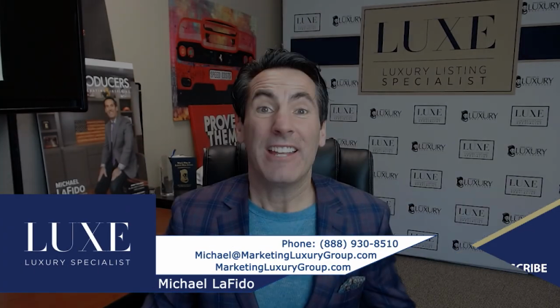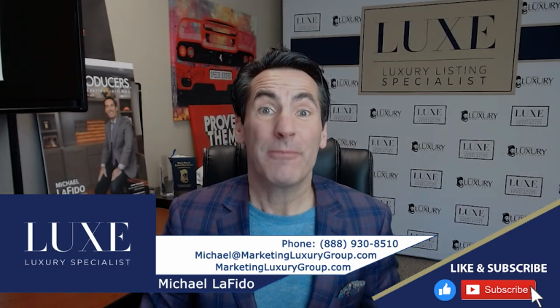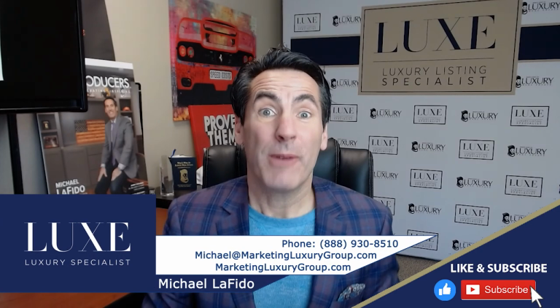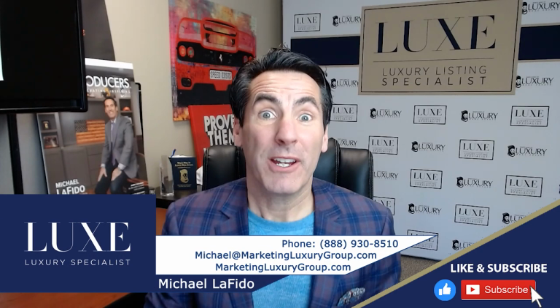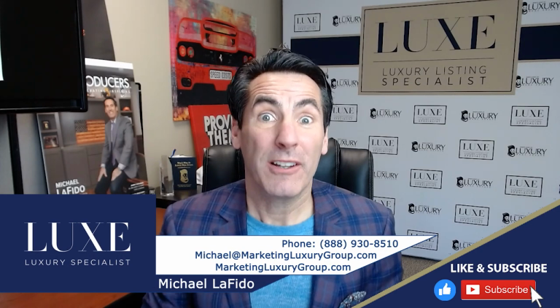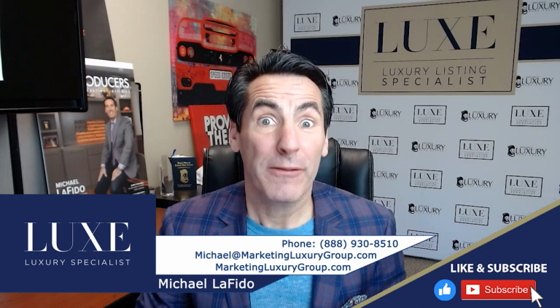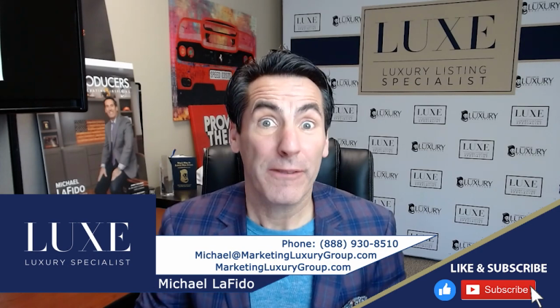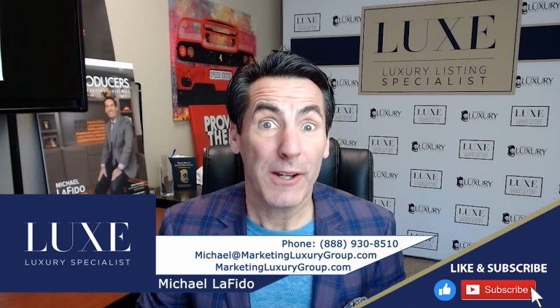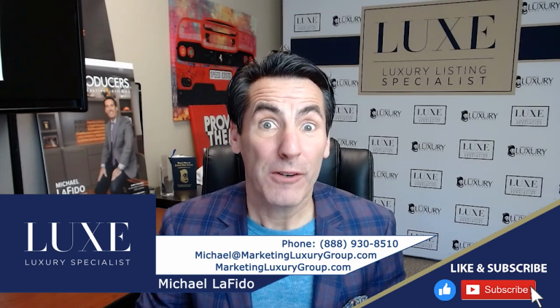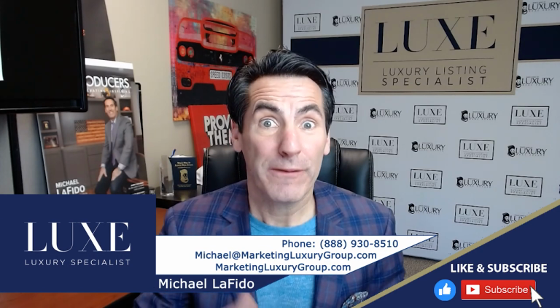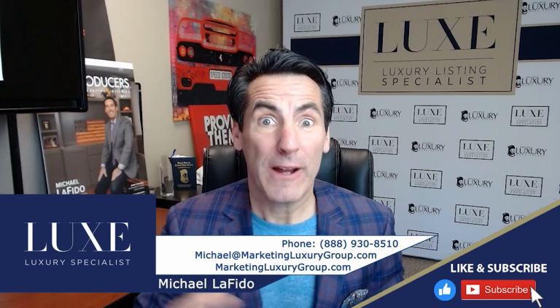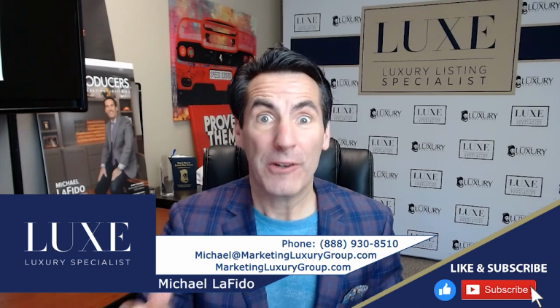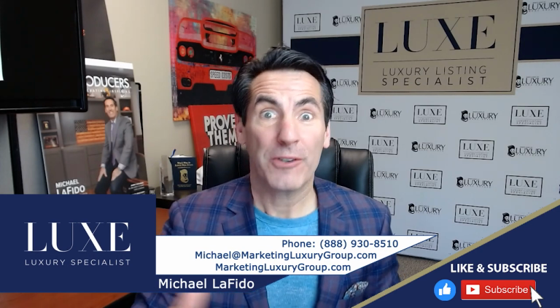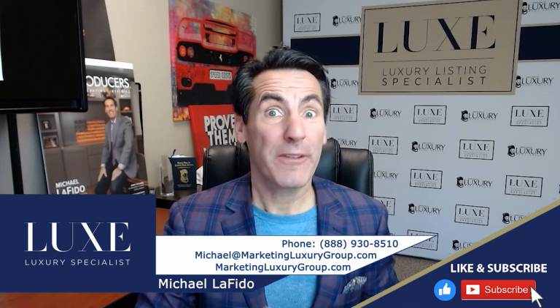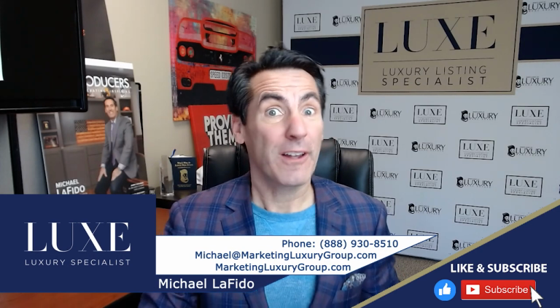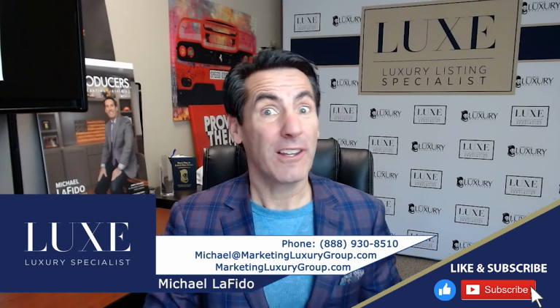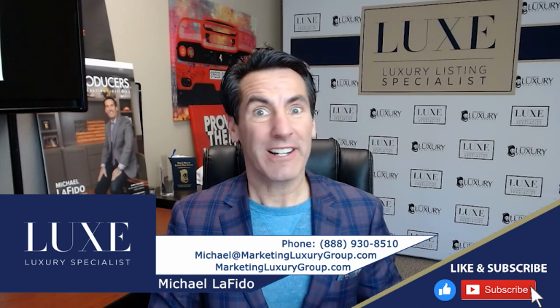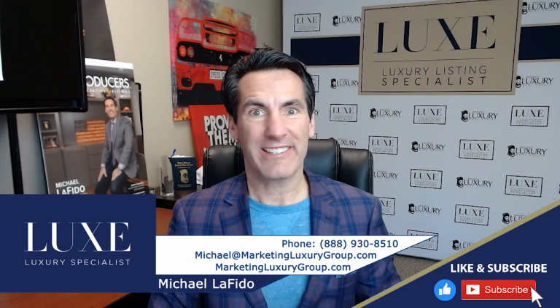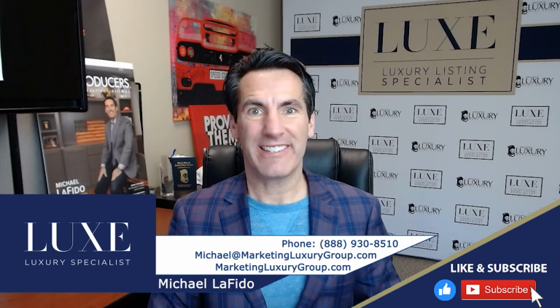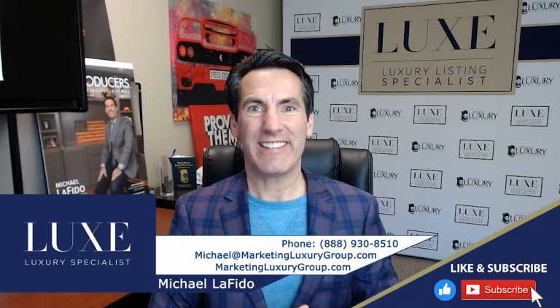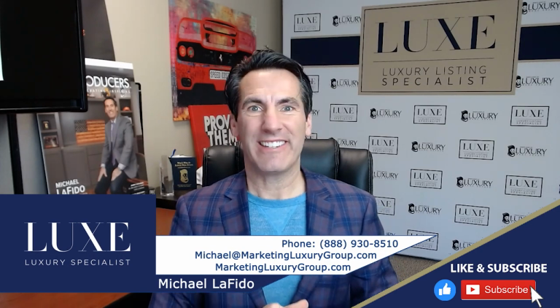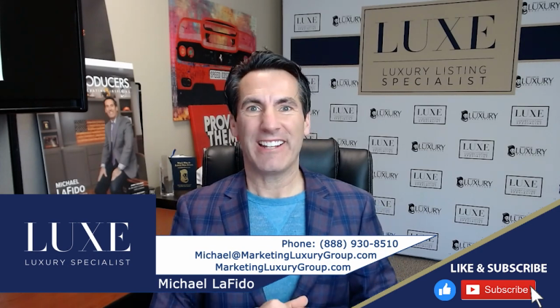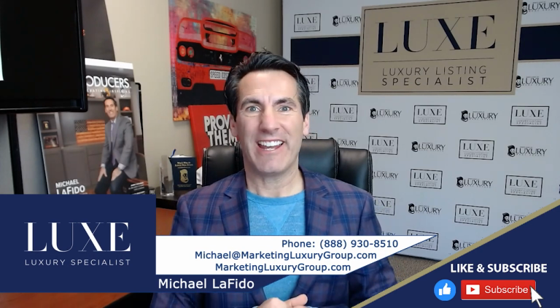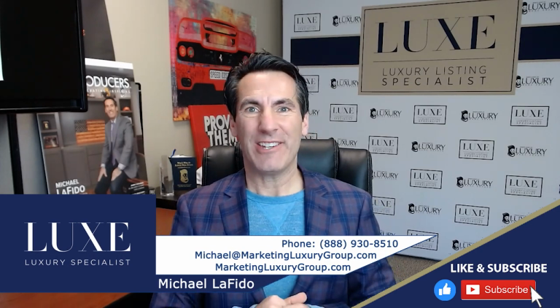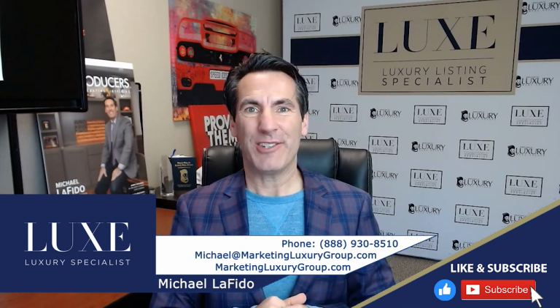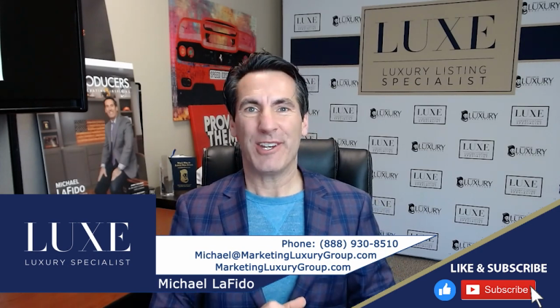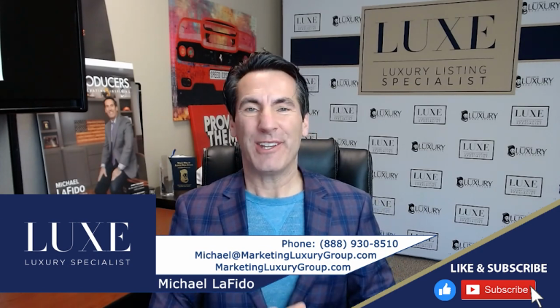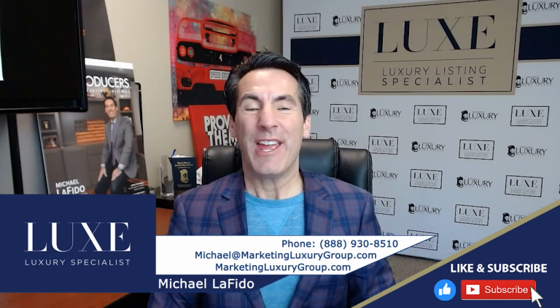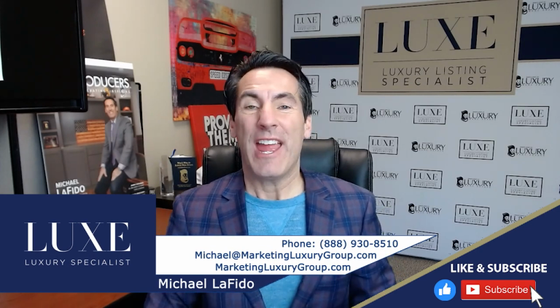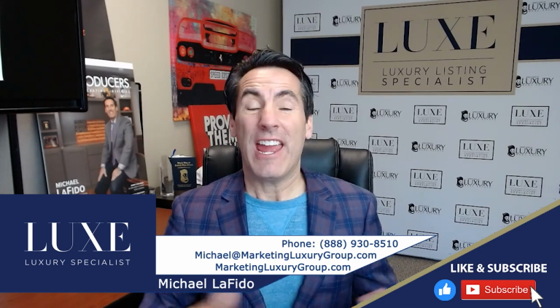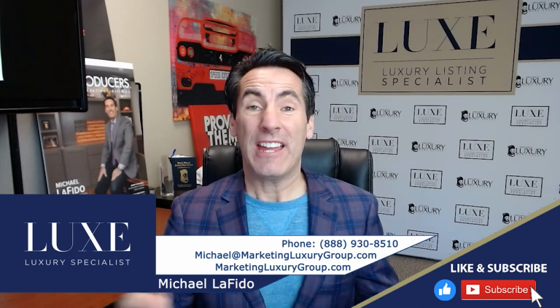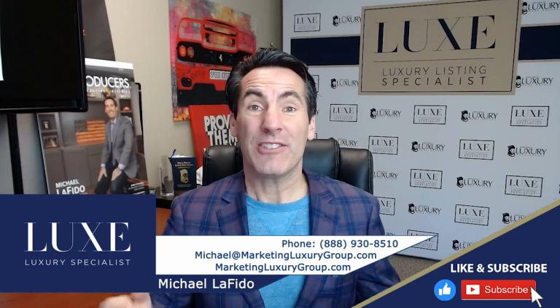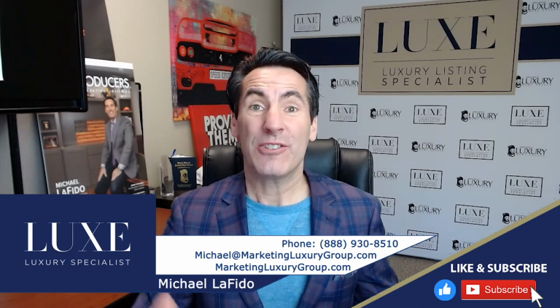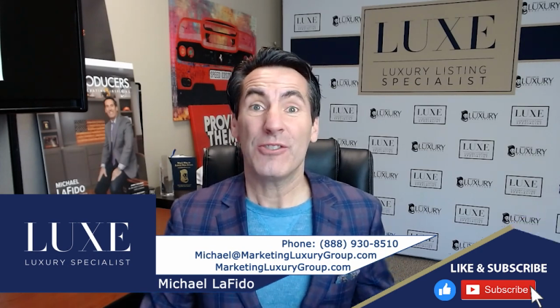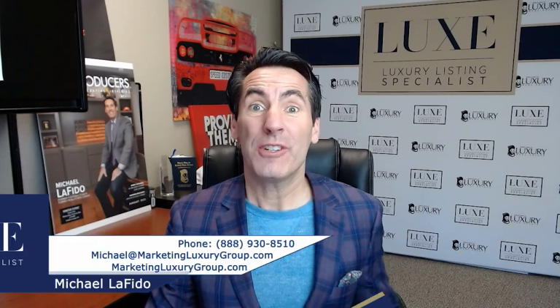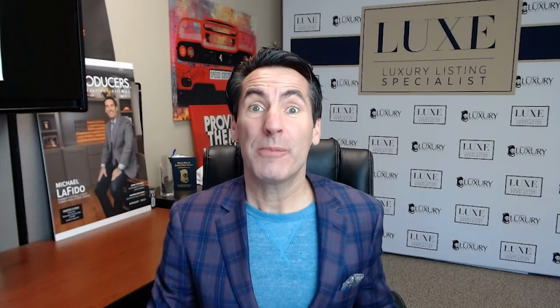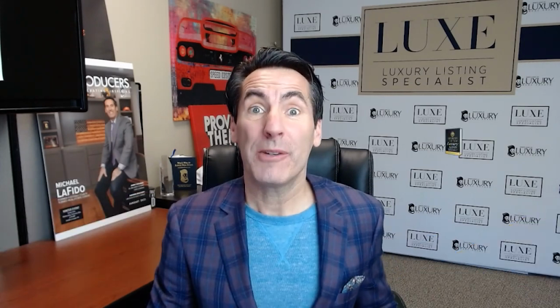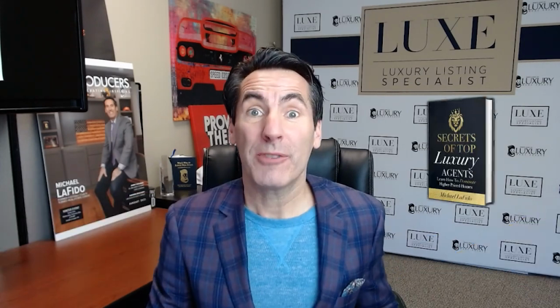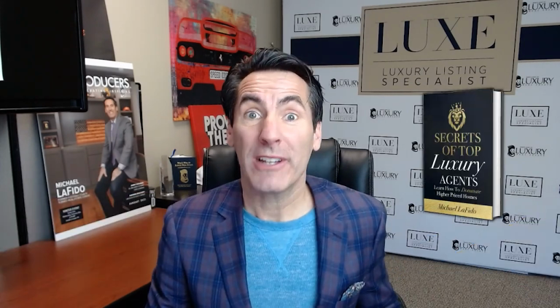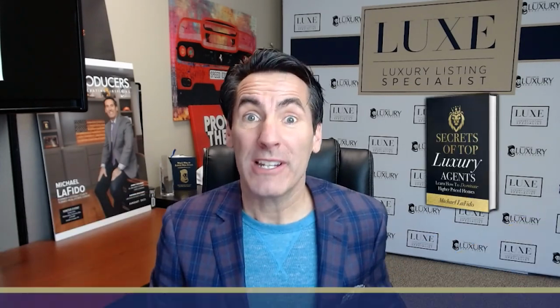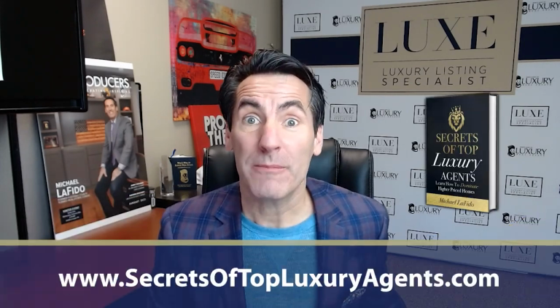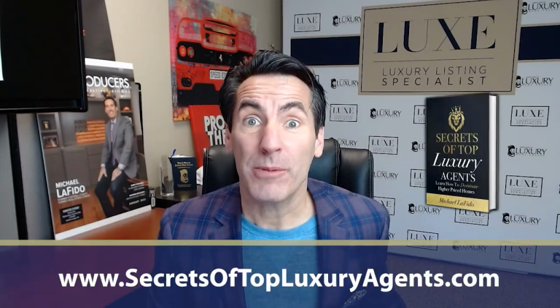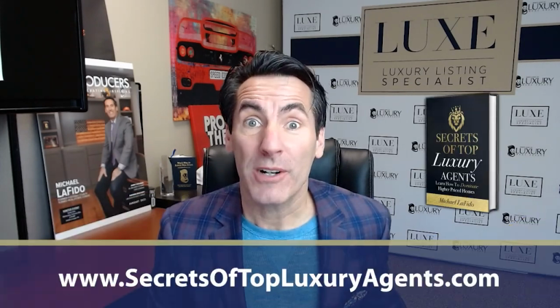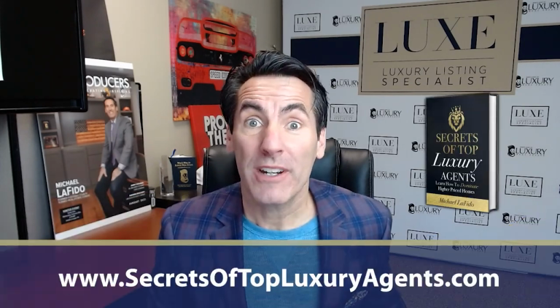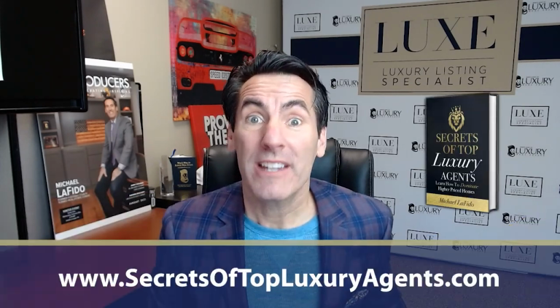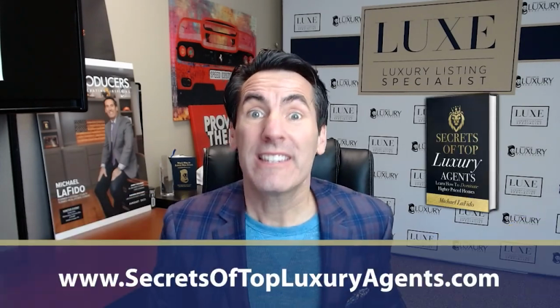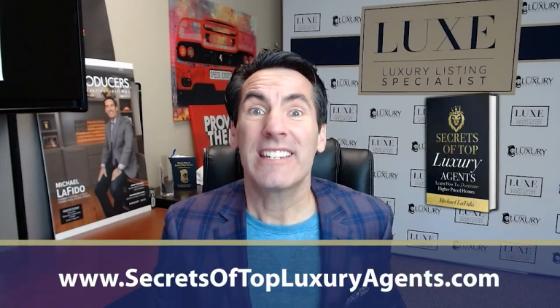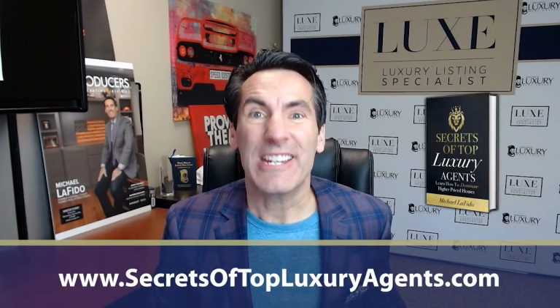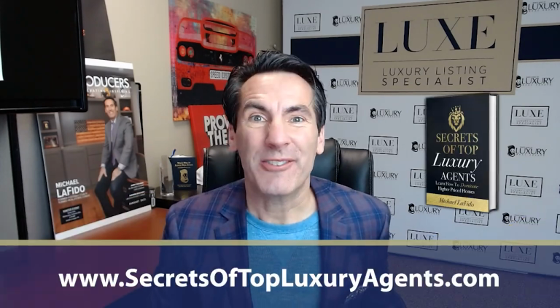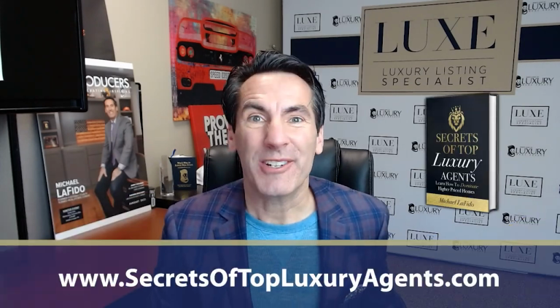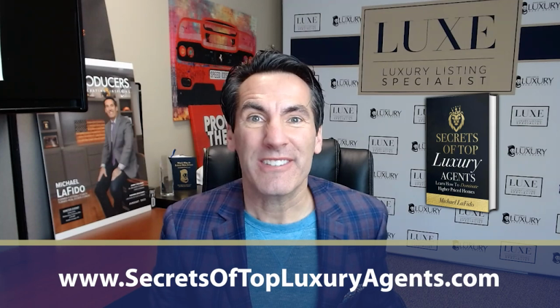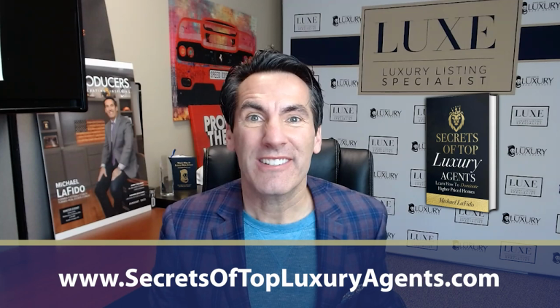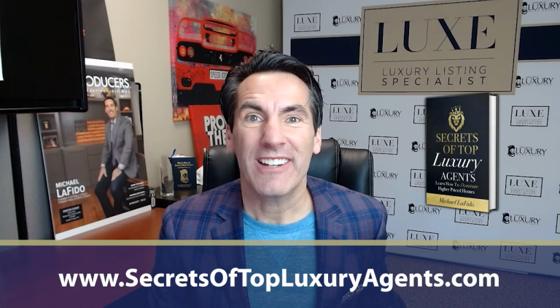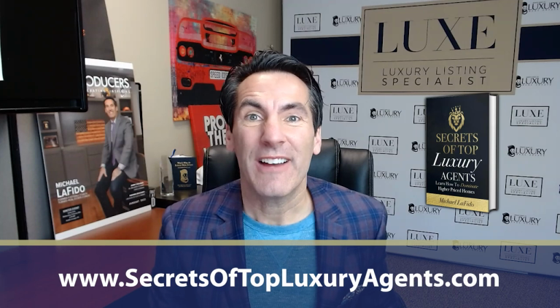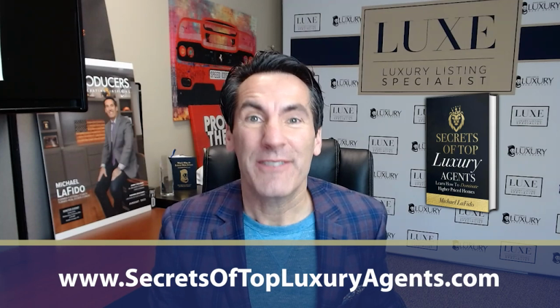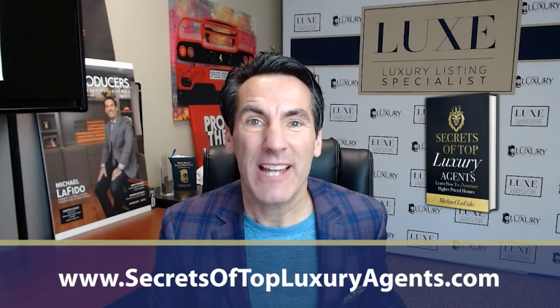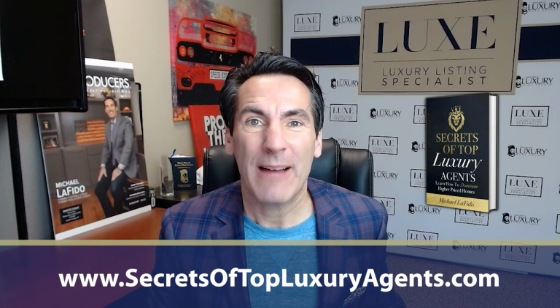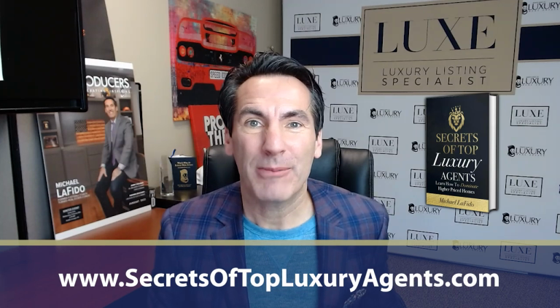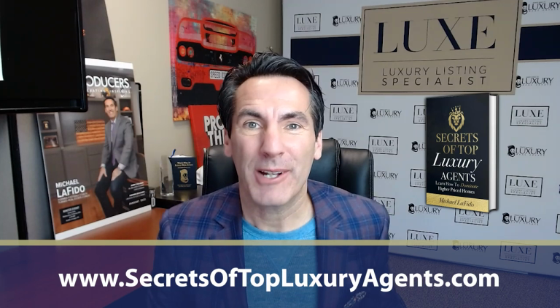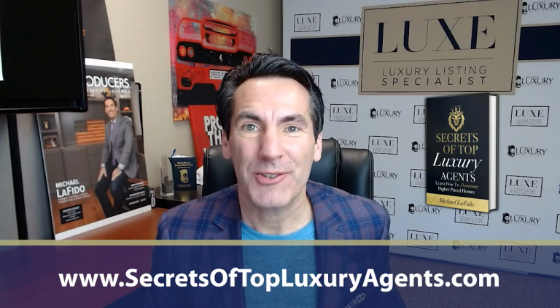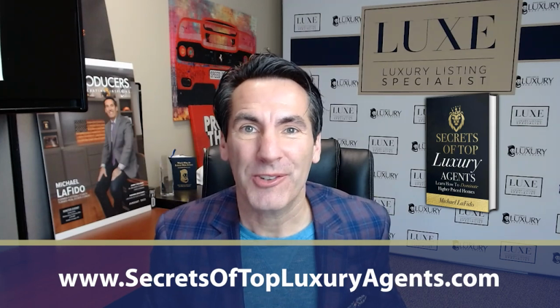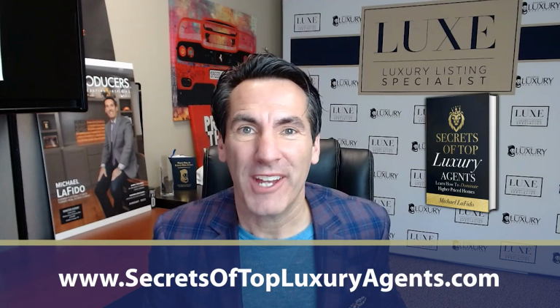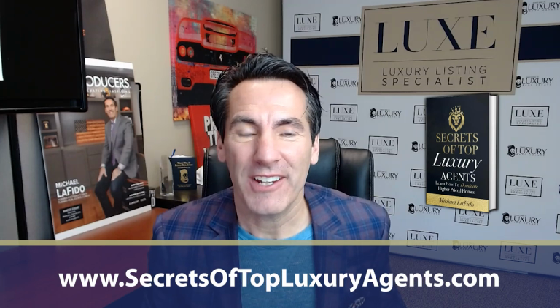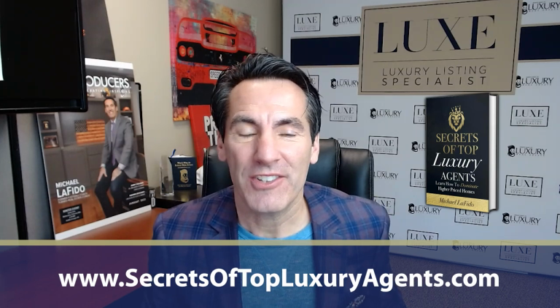It's Michael Lofito, founder of the Lux designation and soon-to-be-released book, Secrets of Top Luxury Agents.